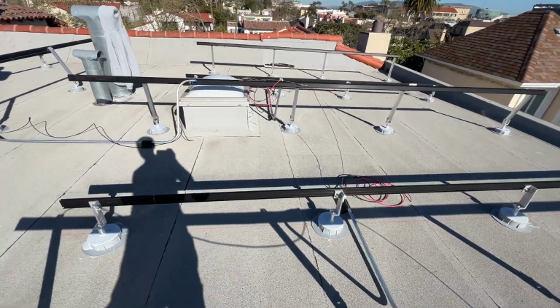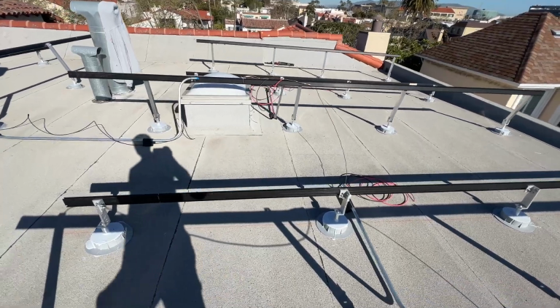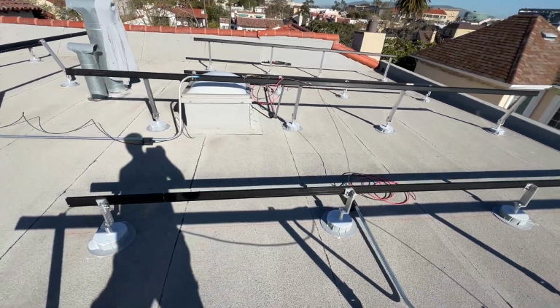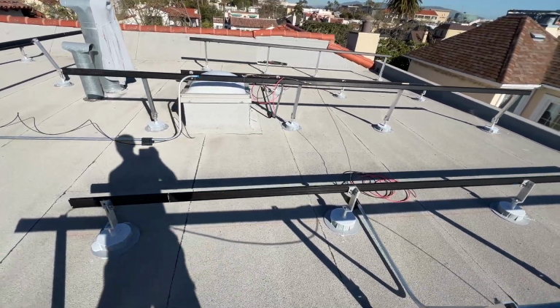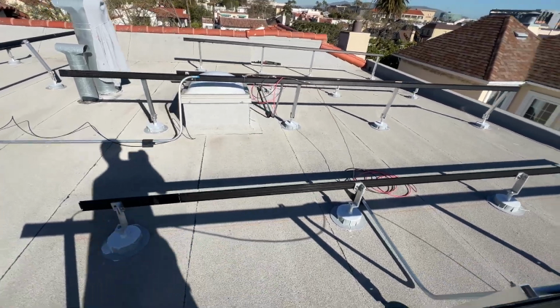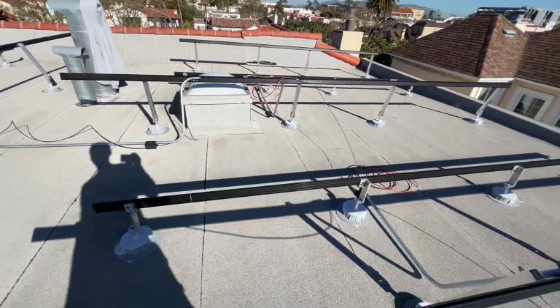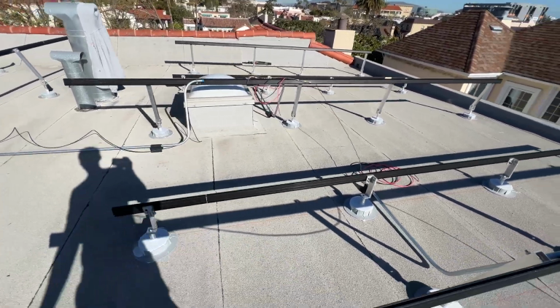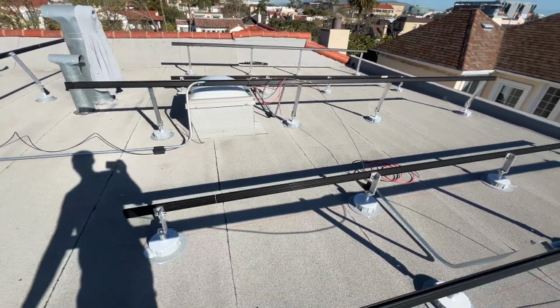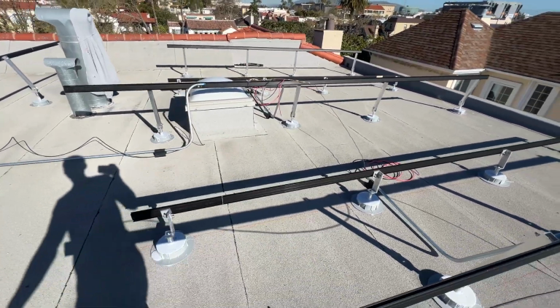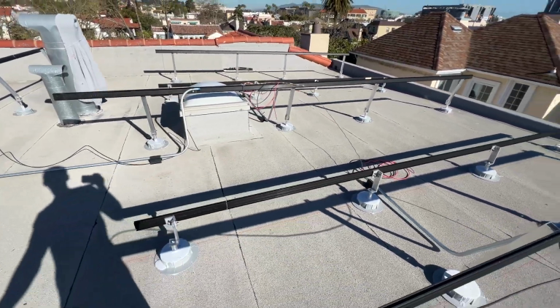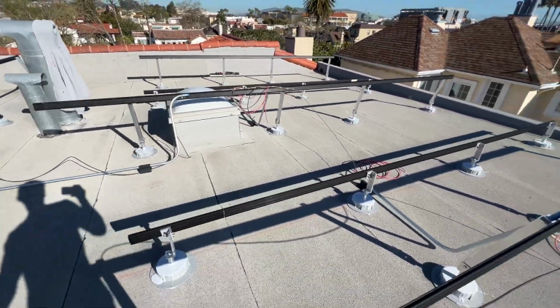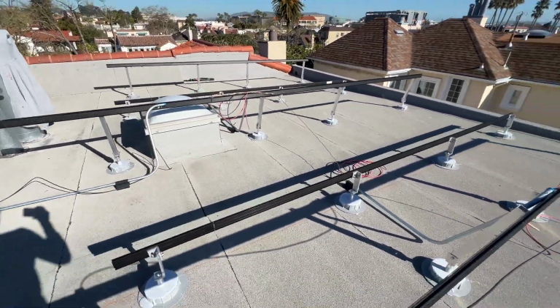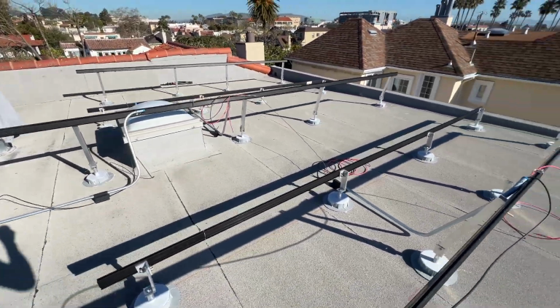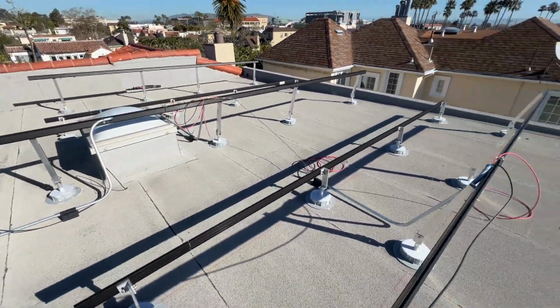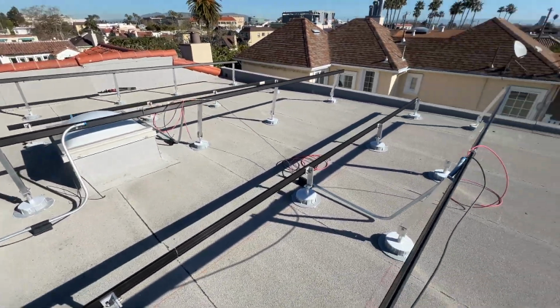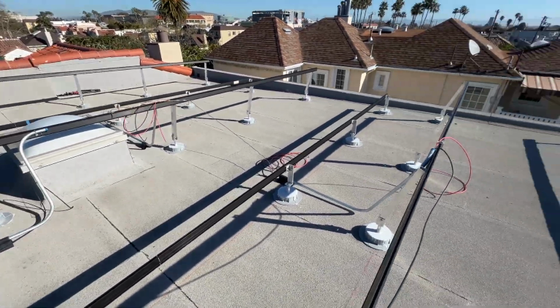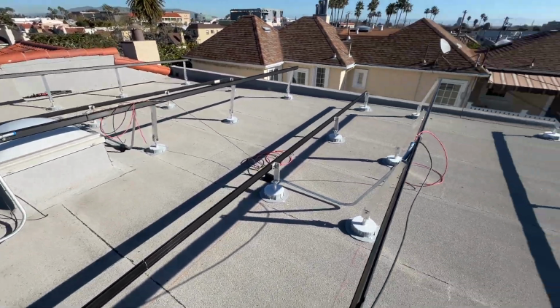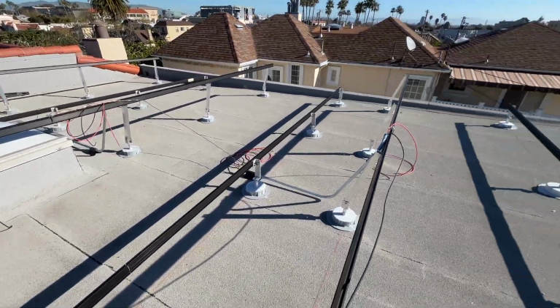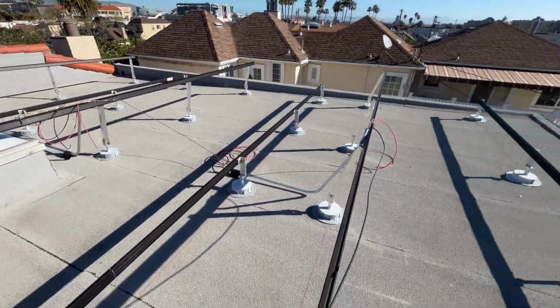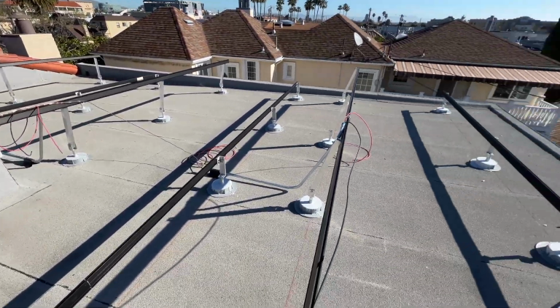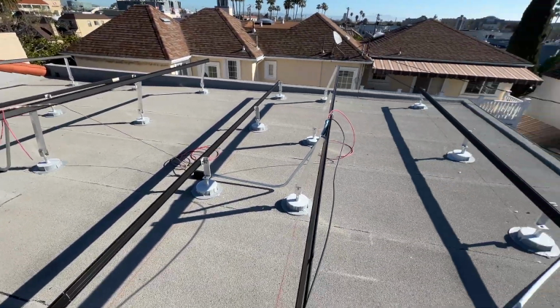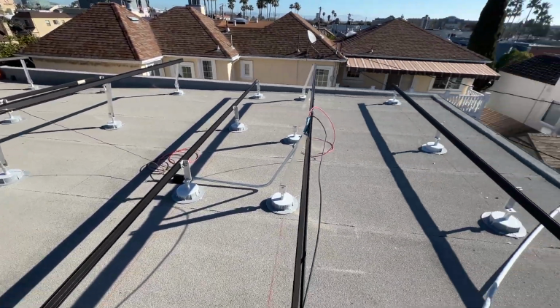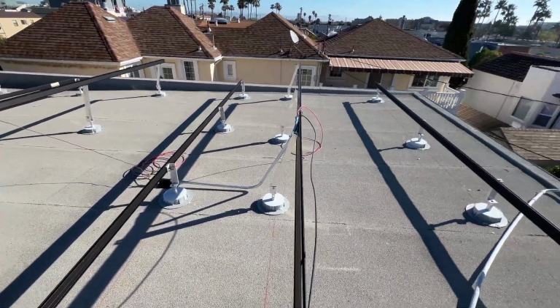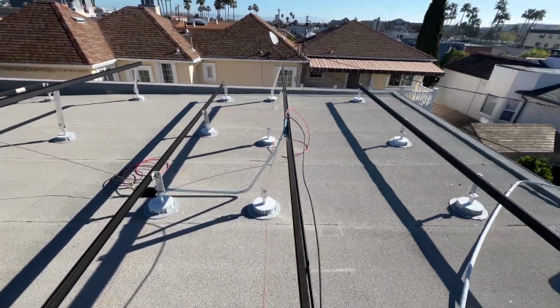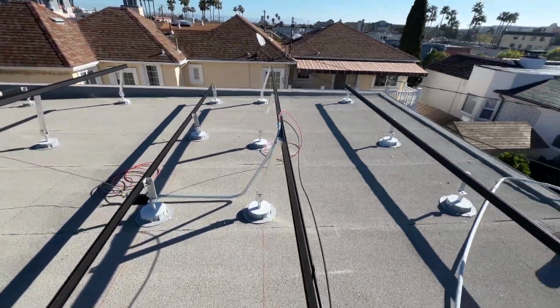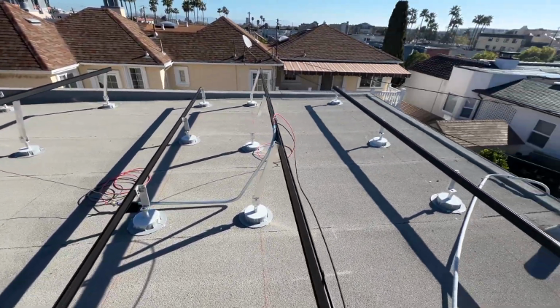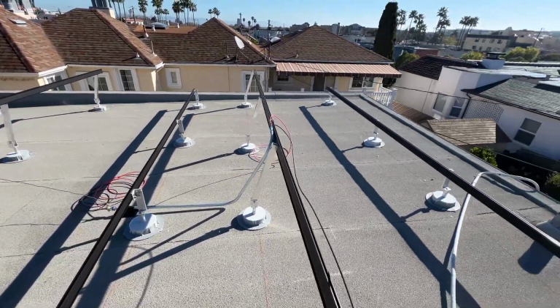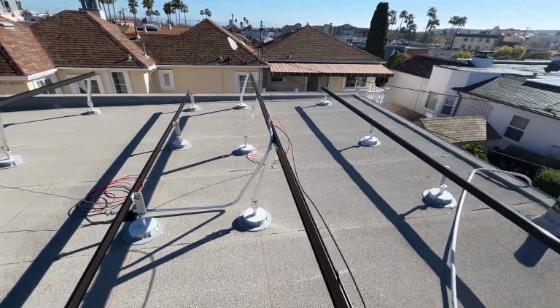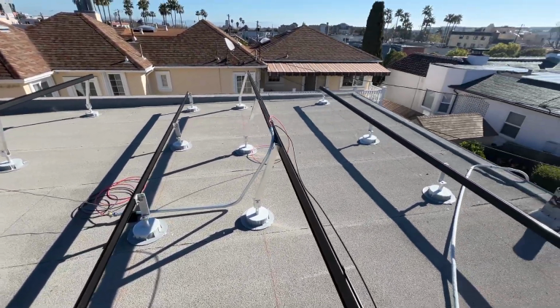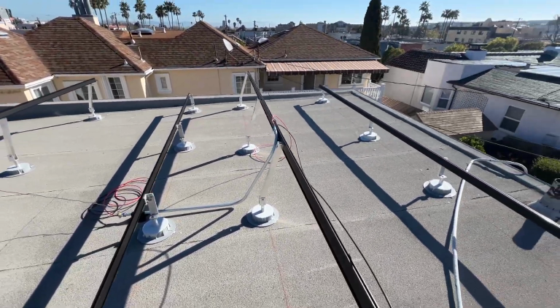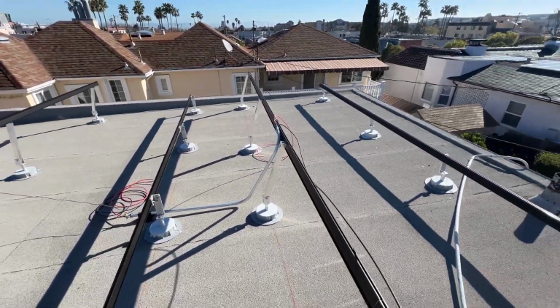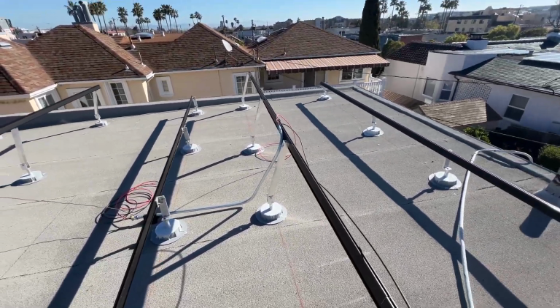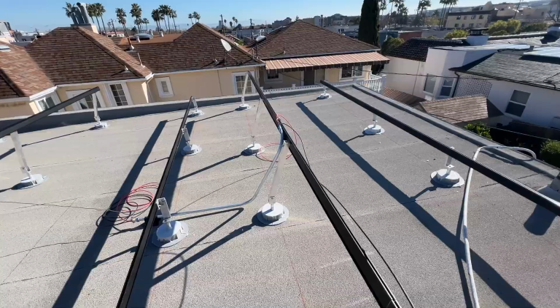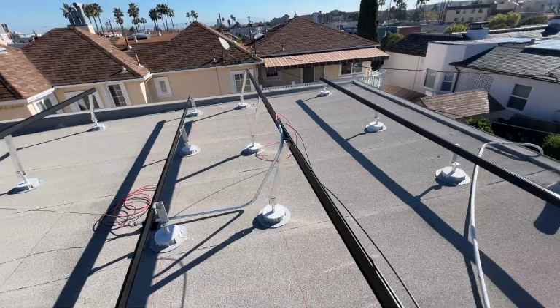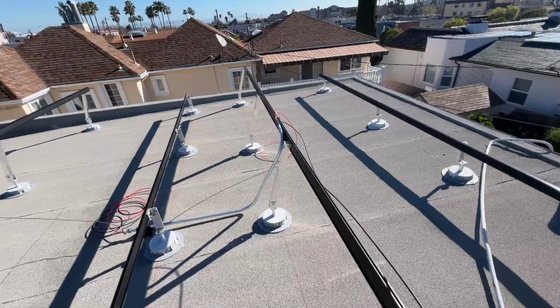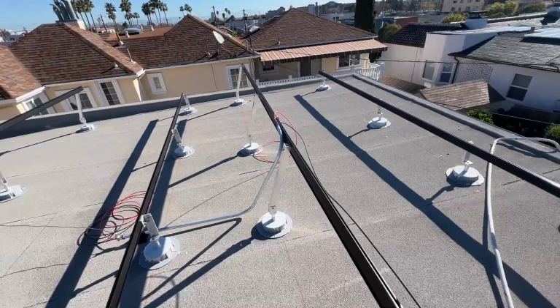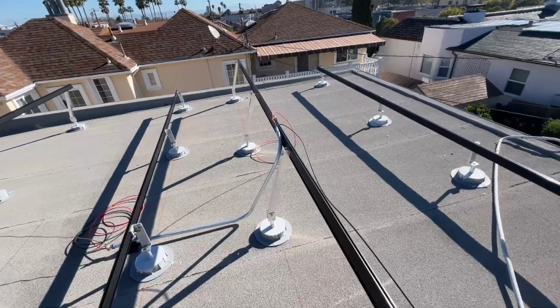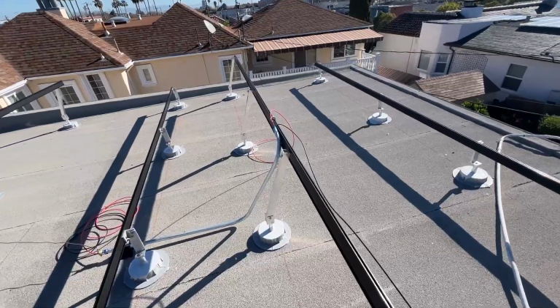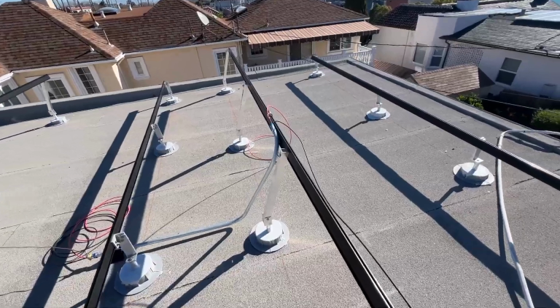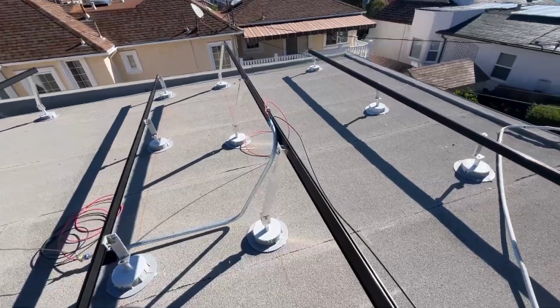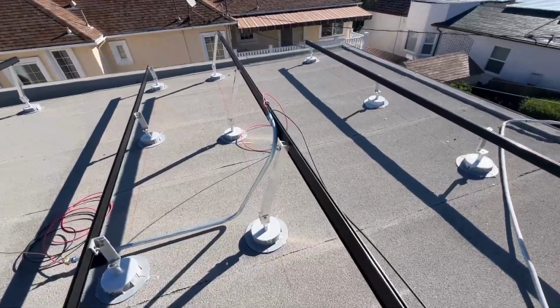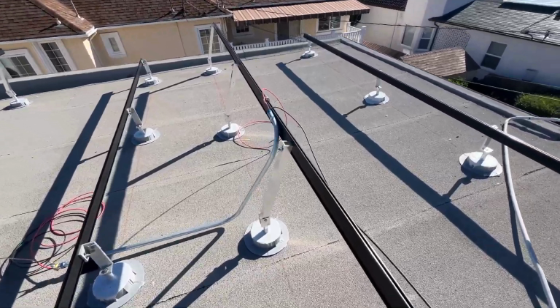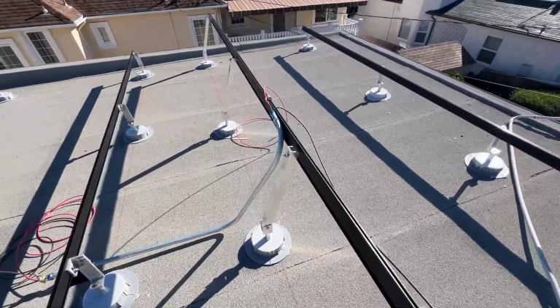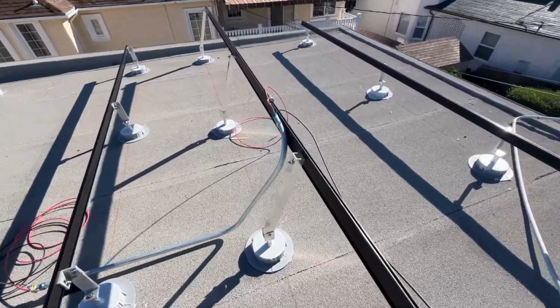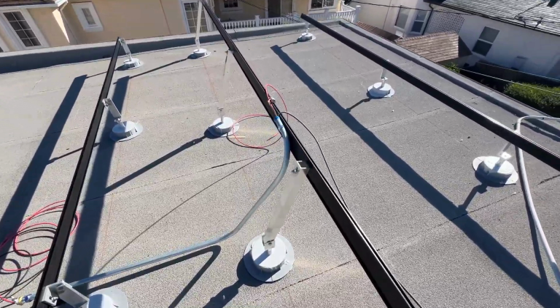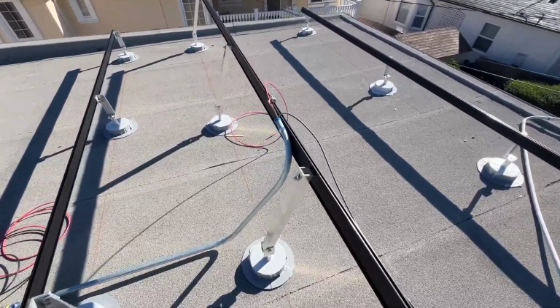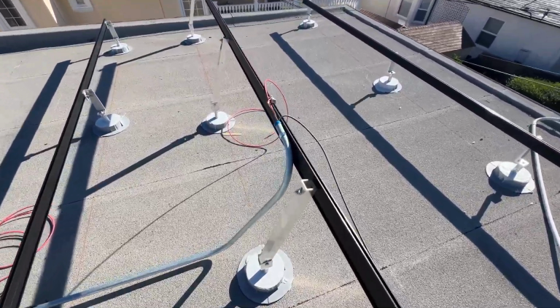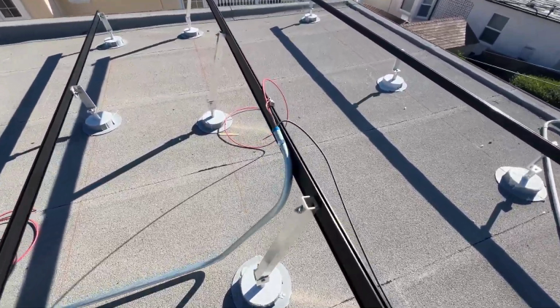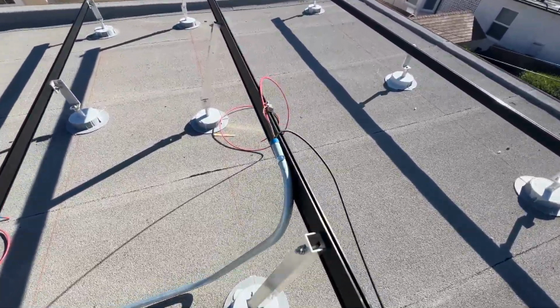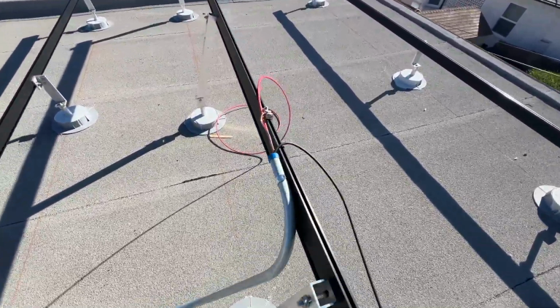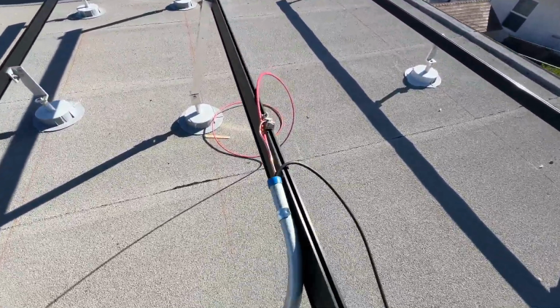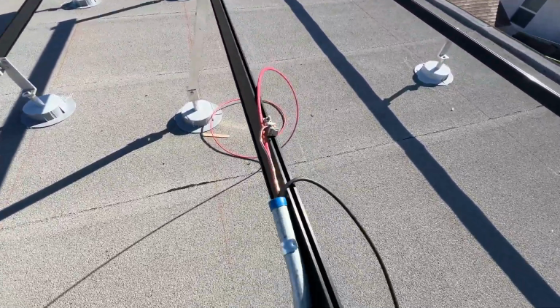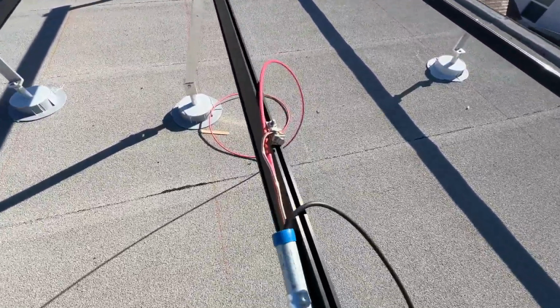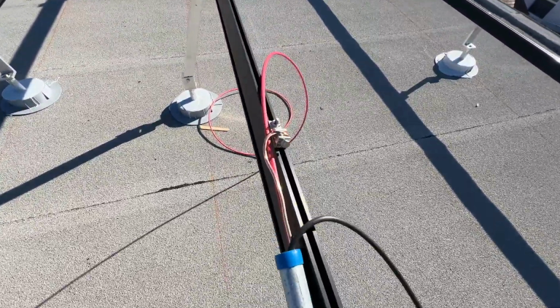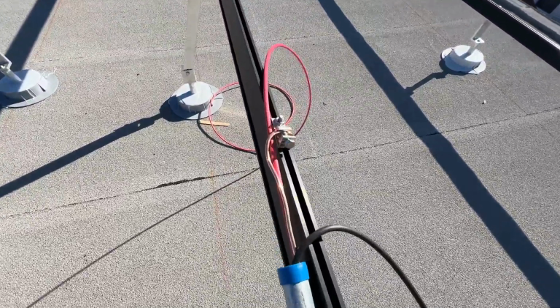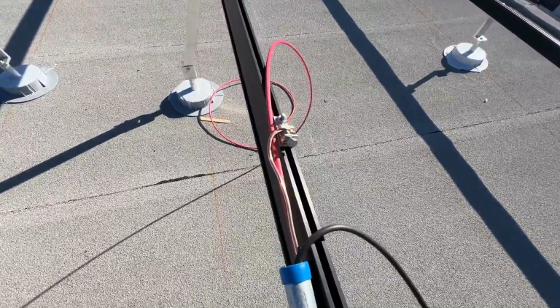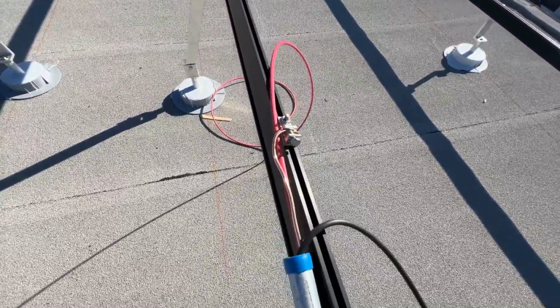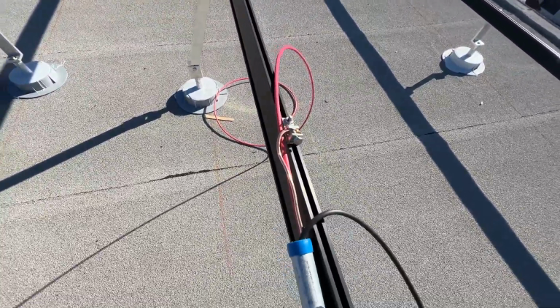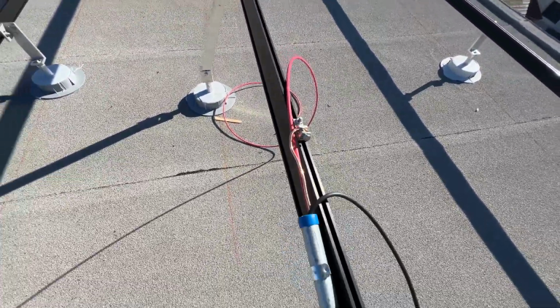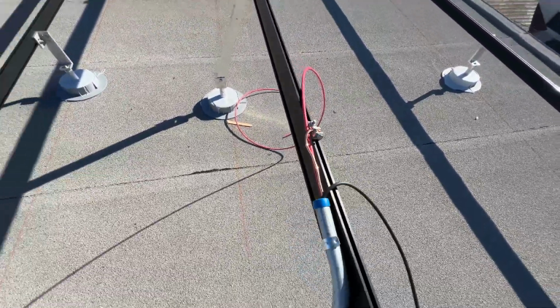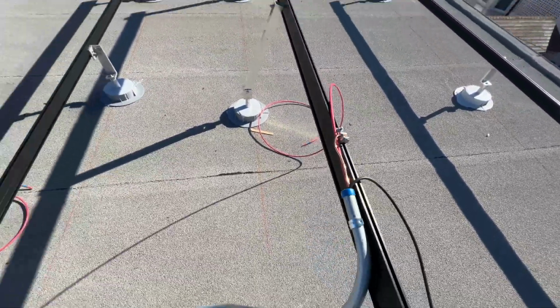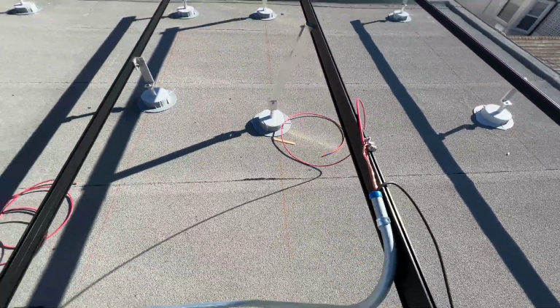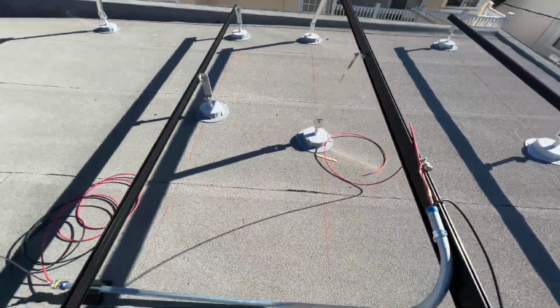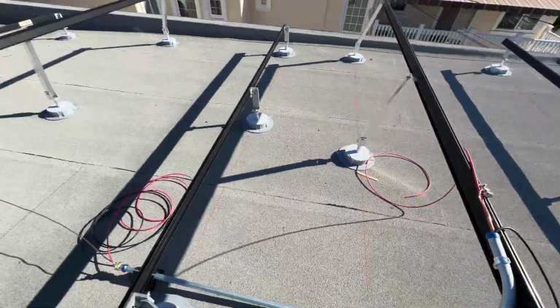Now it's time to run wires, and anywhere the wires can be exposed to the sun, we're running them in metal conduit.